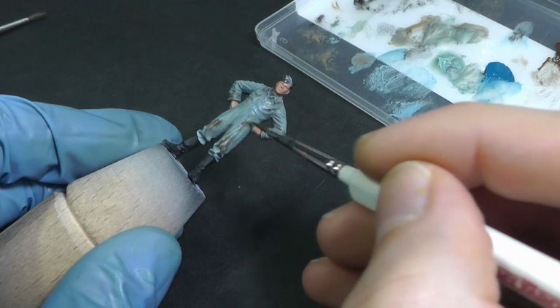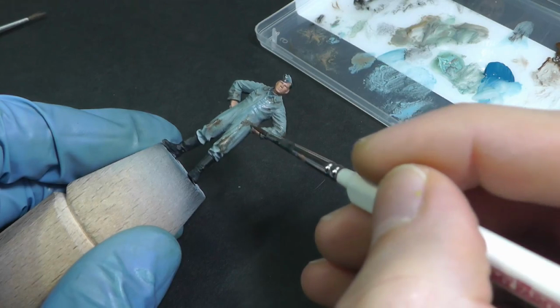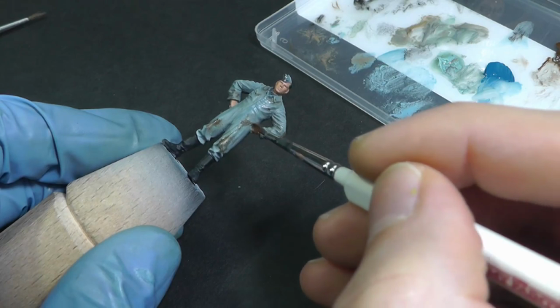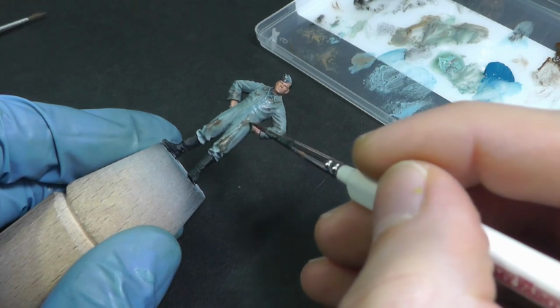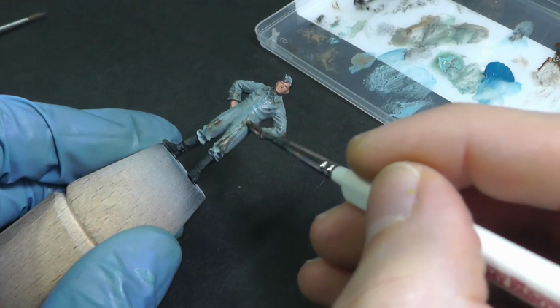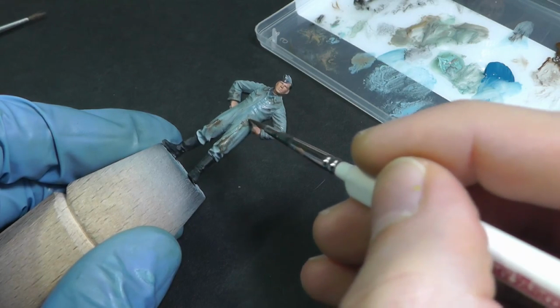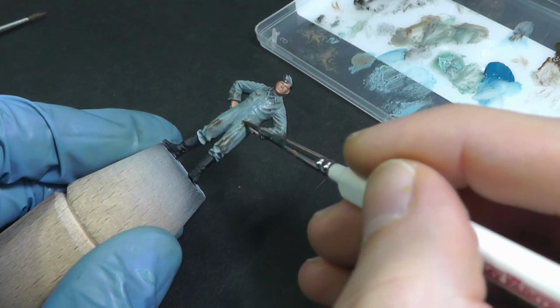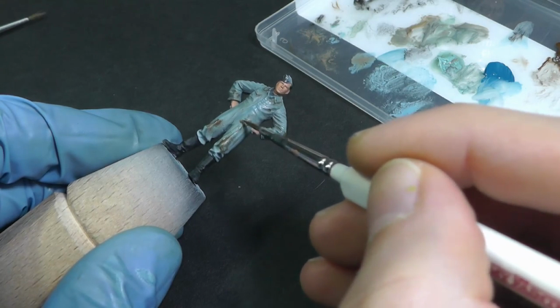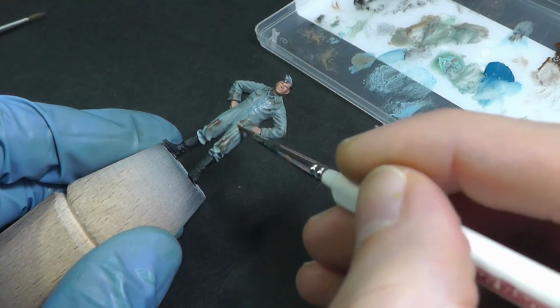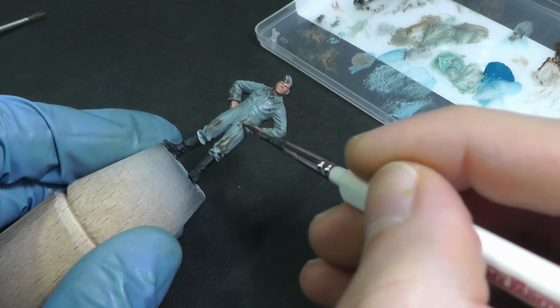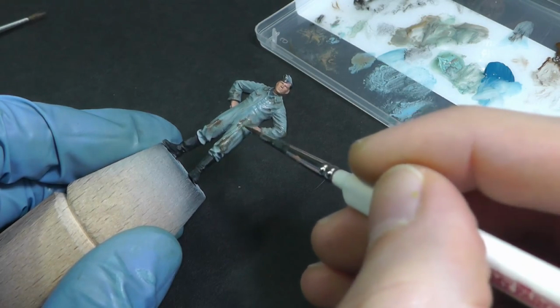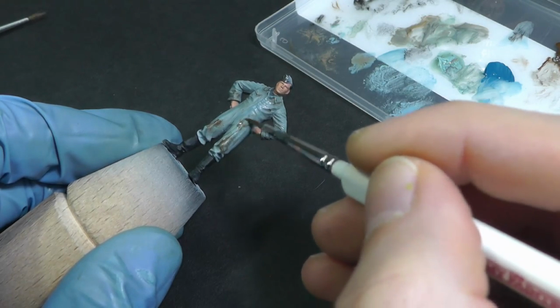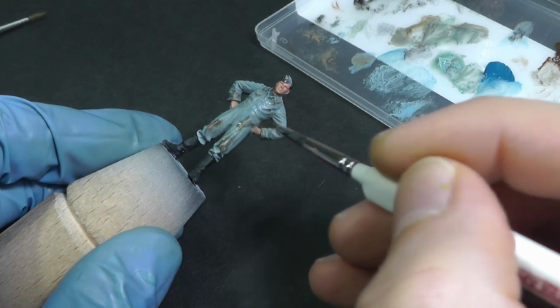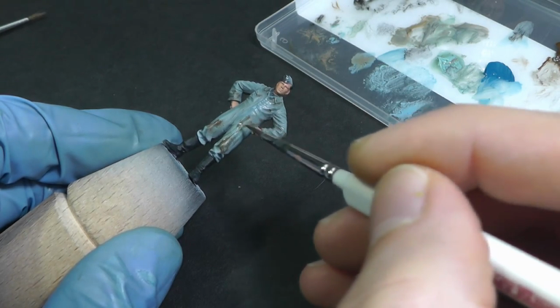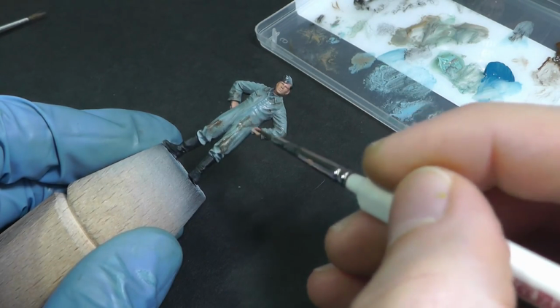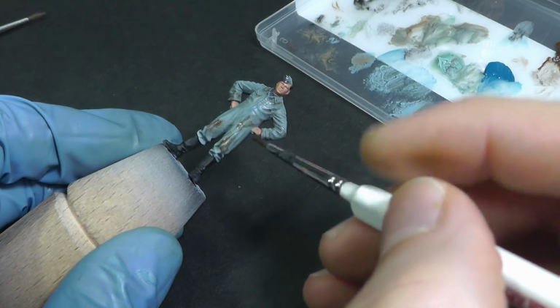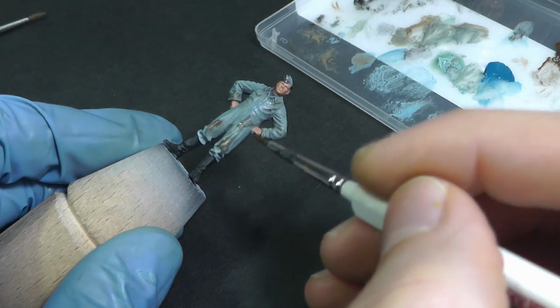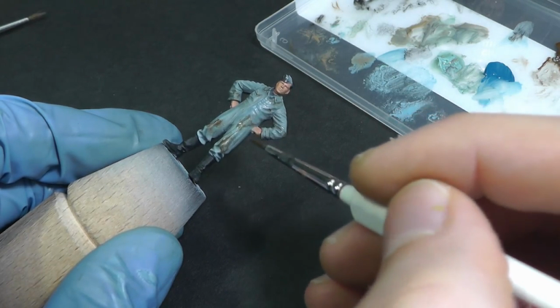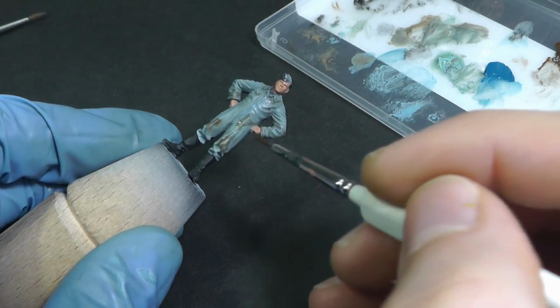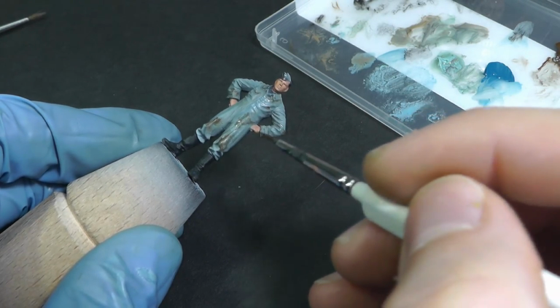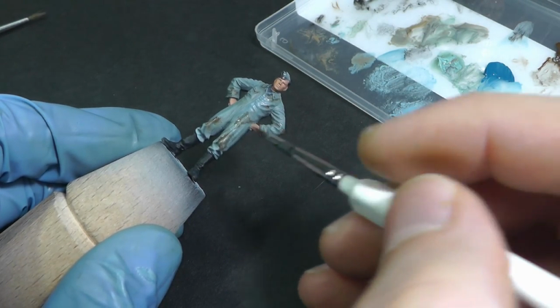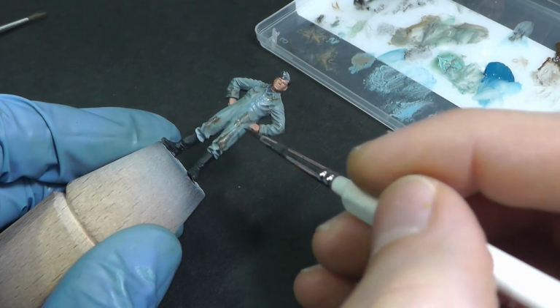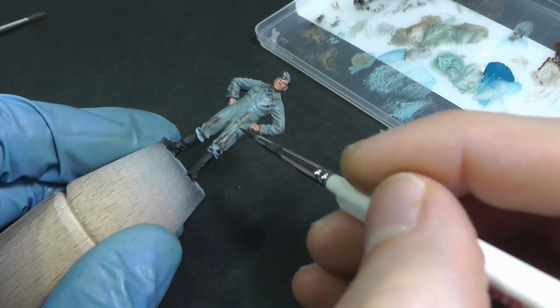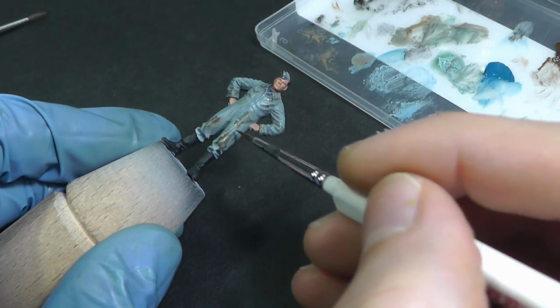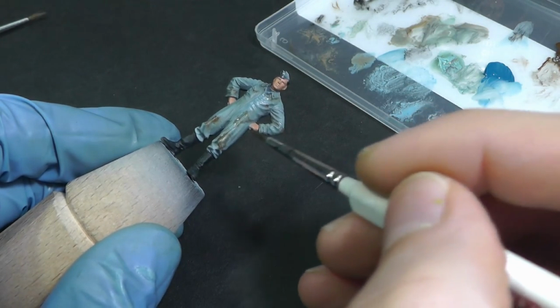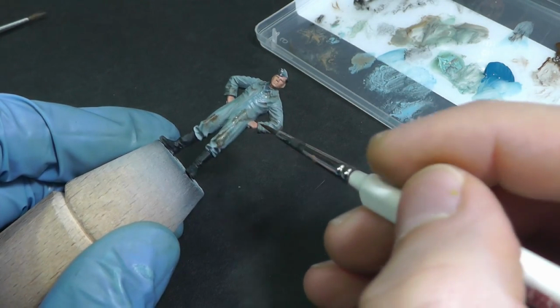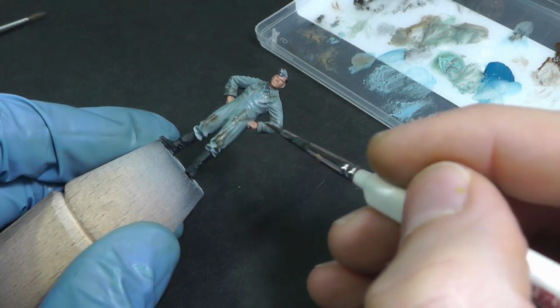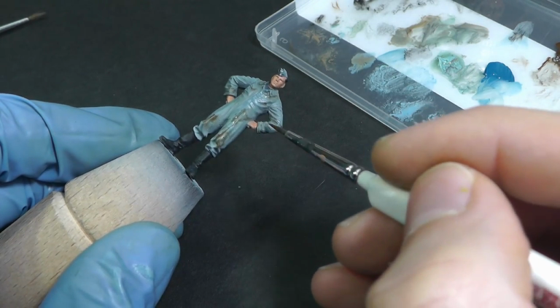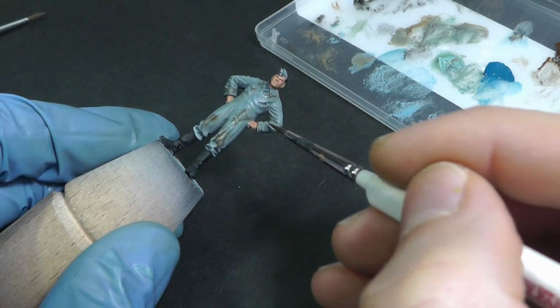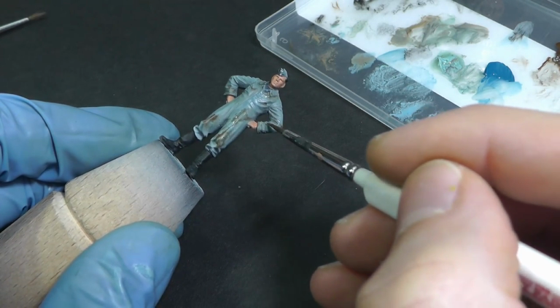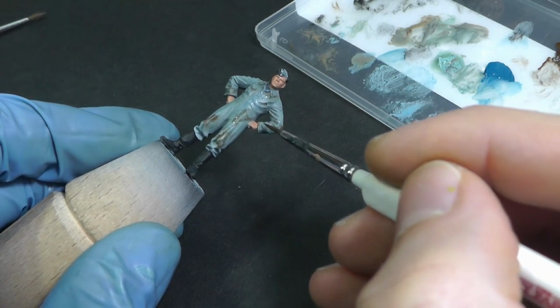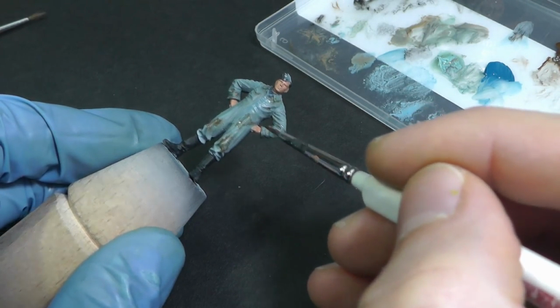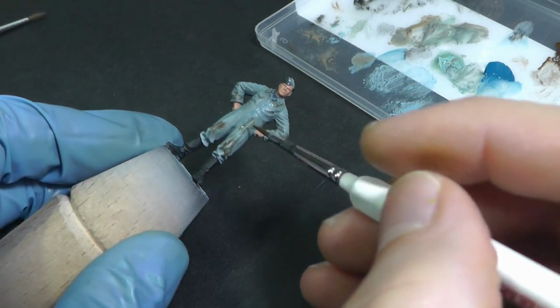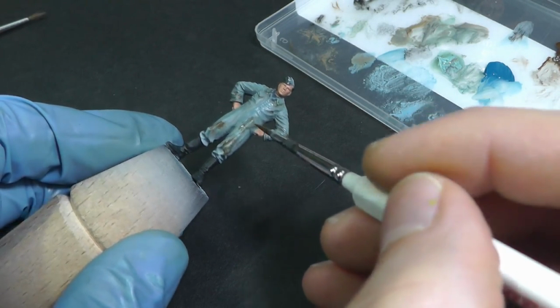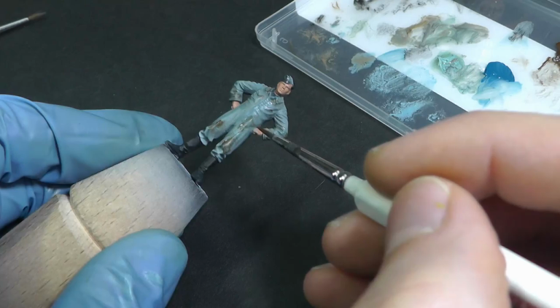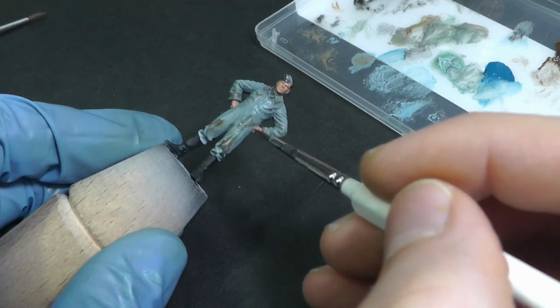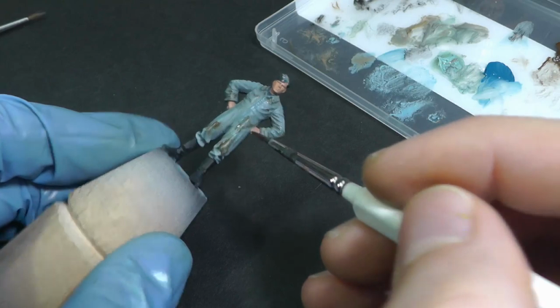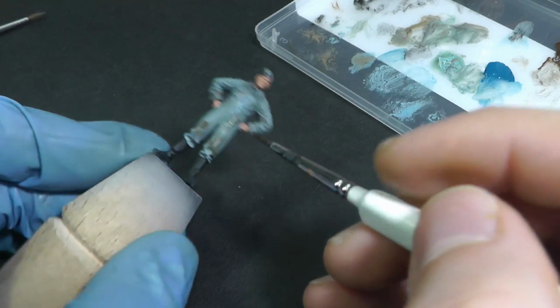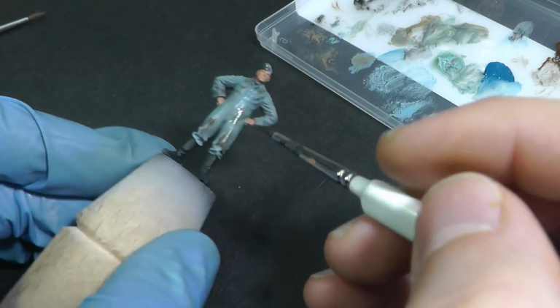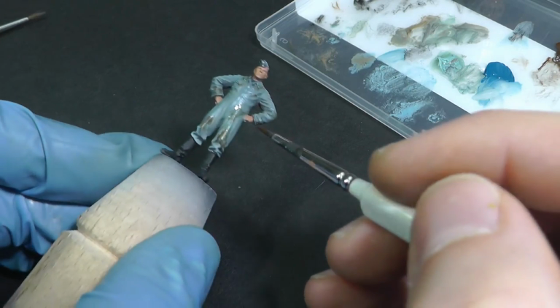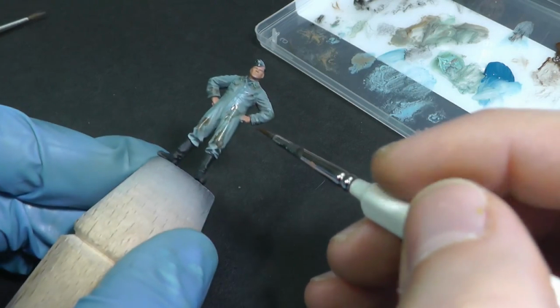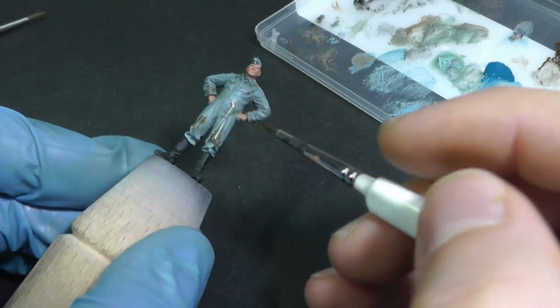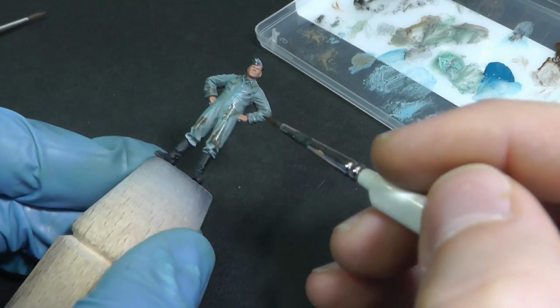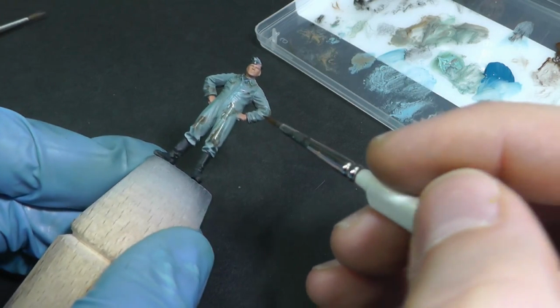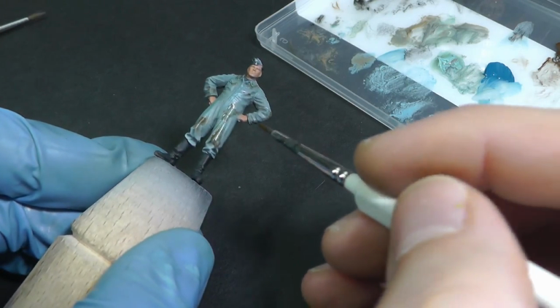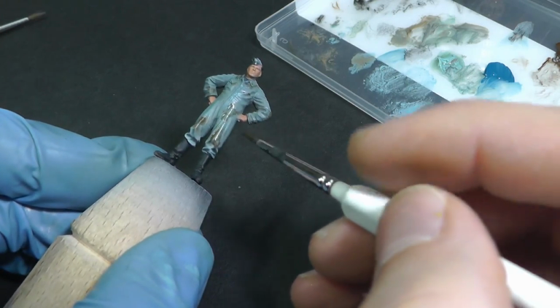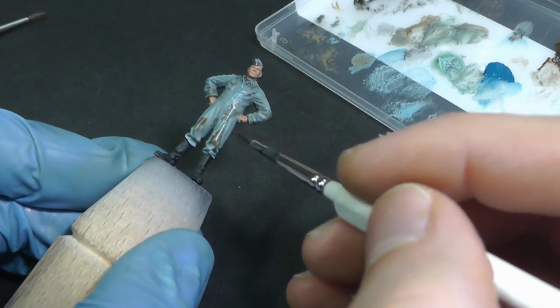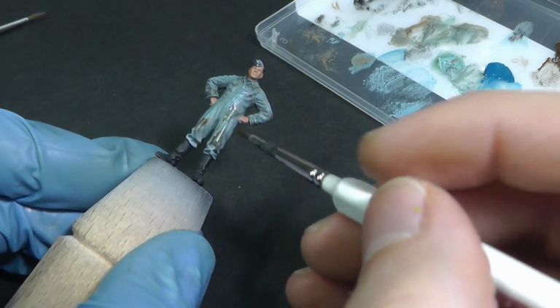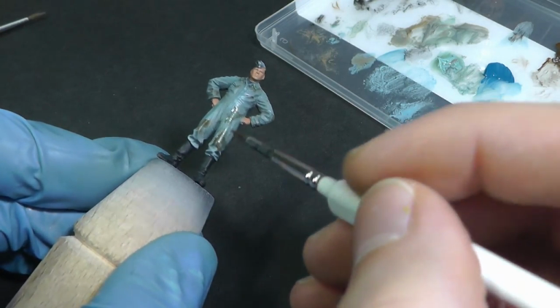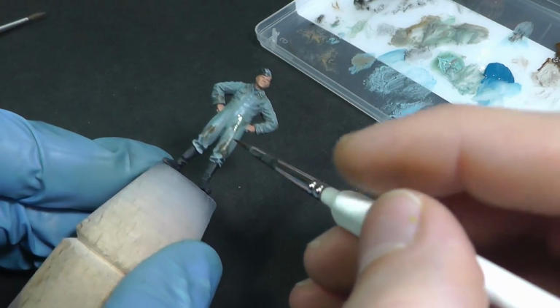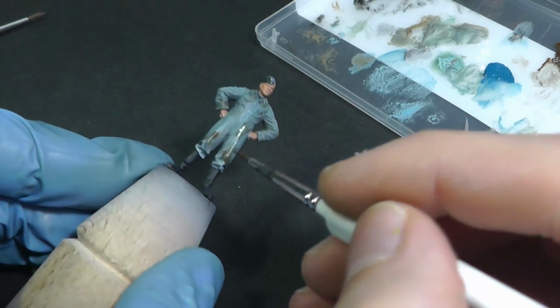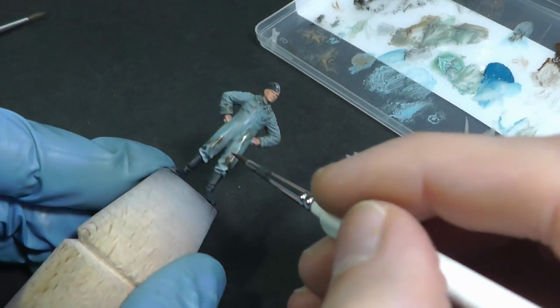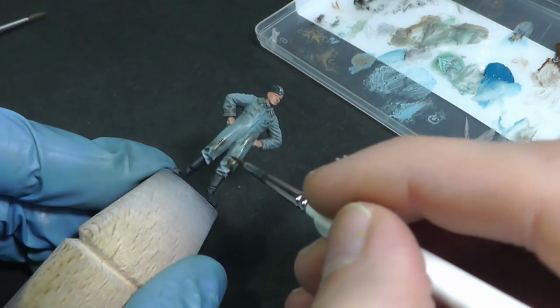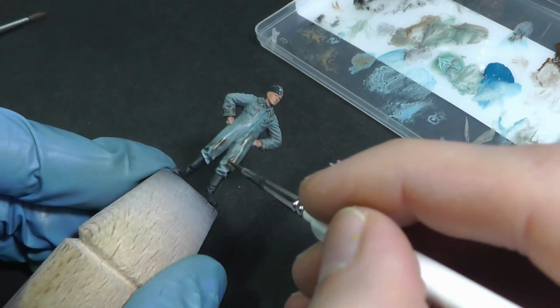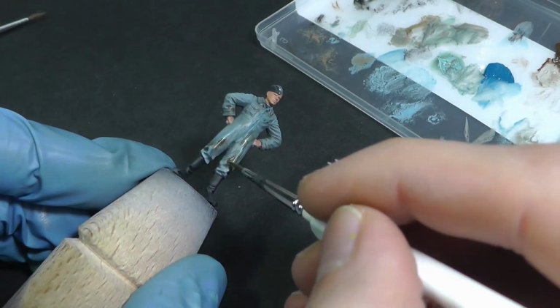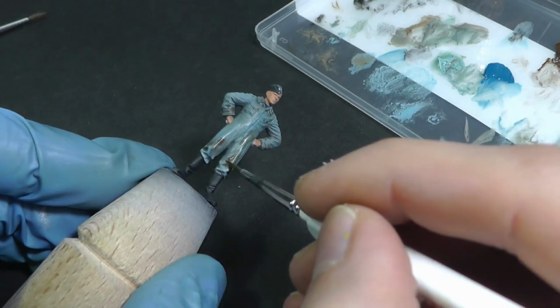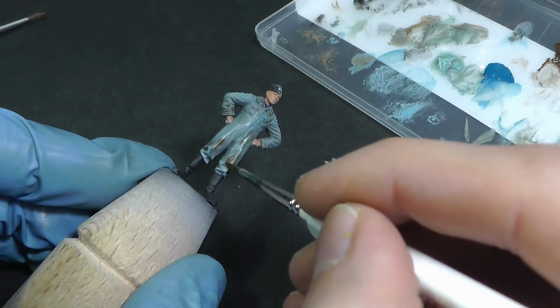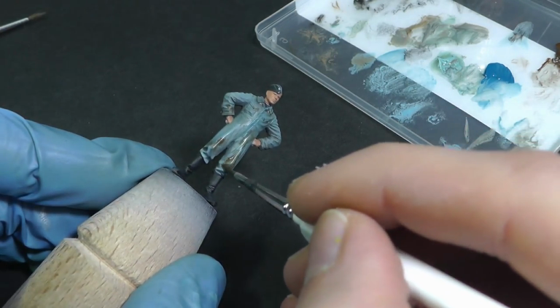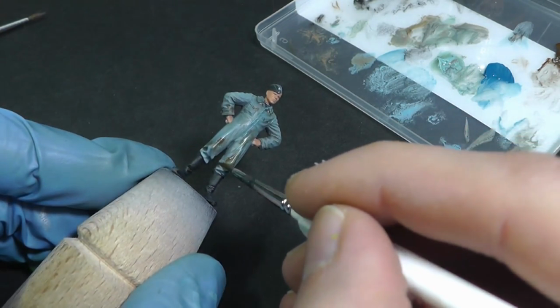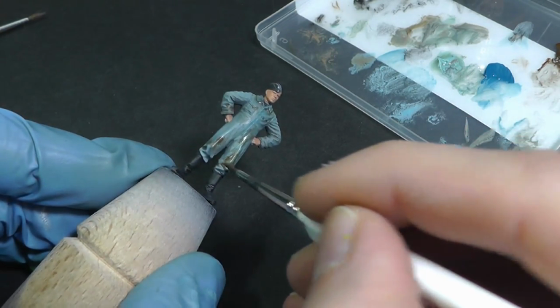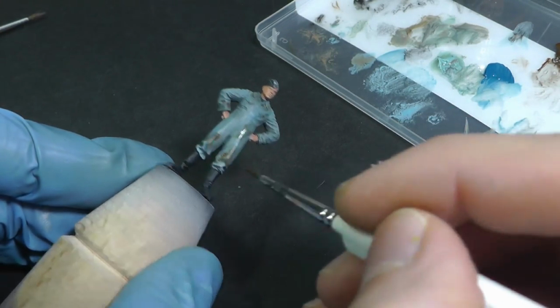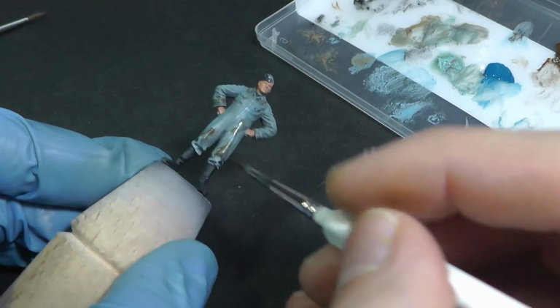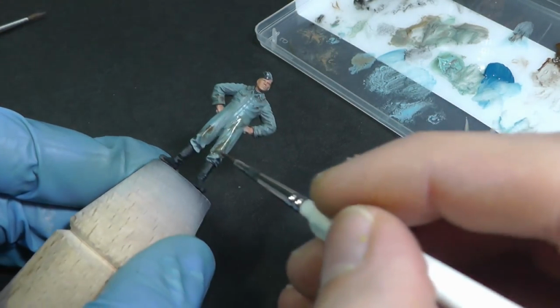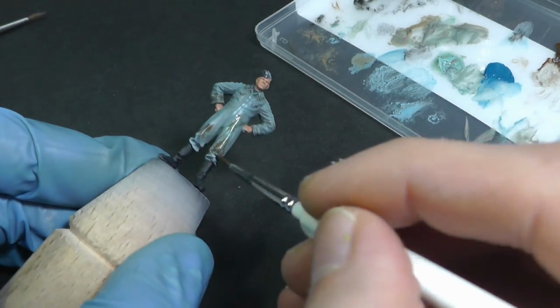The mechanic has a working overall, therefore I paint a little bit of dirt with oil paint.